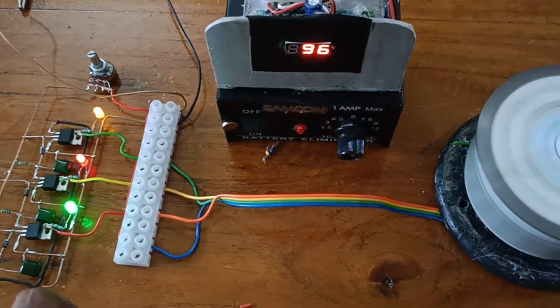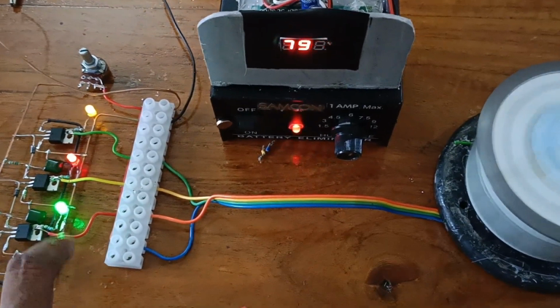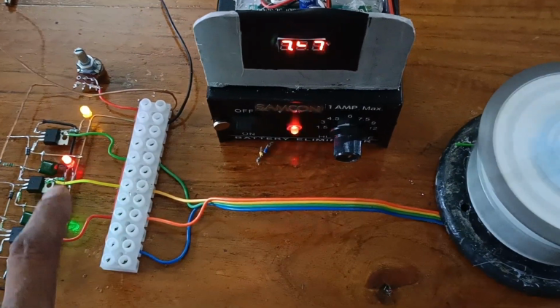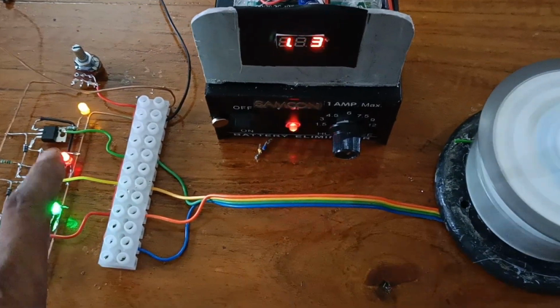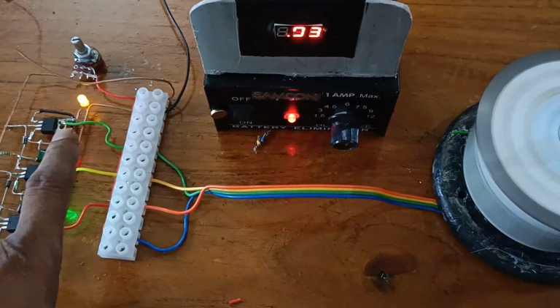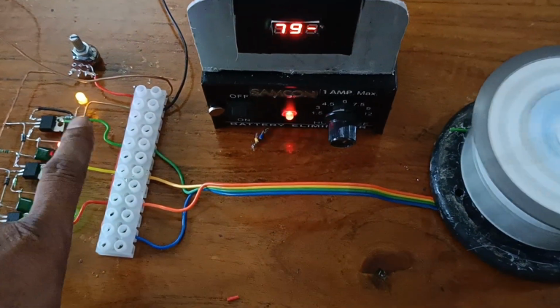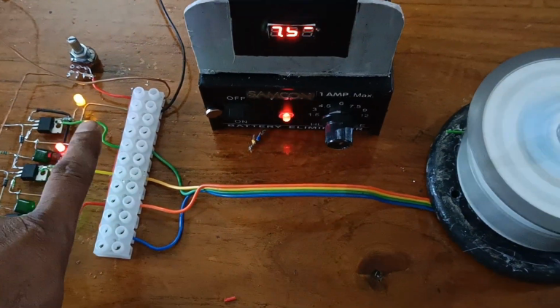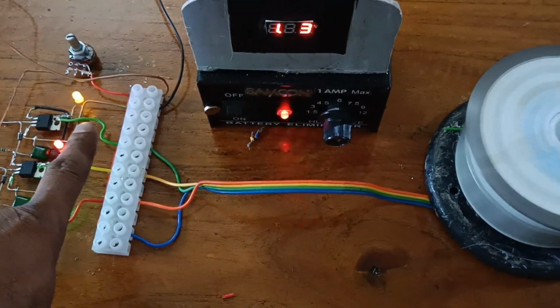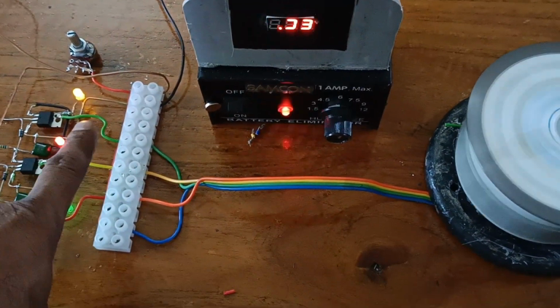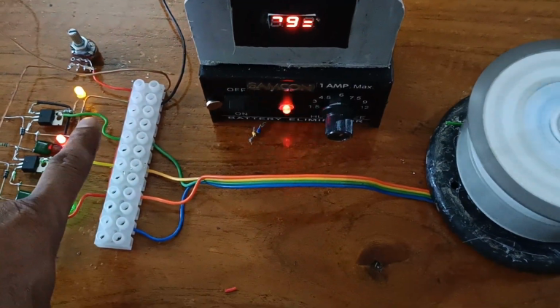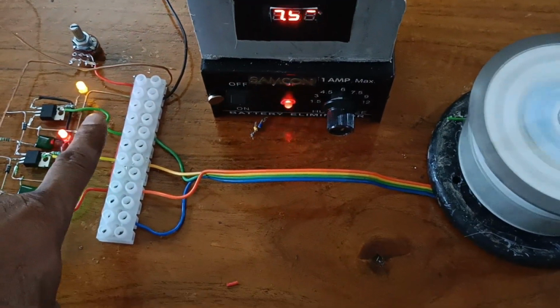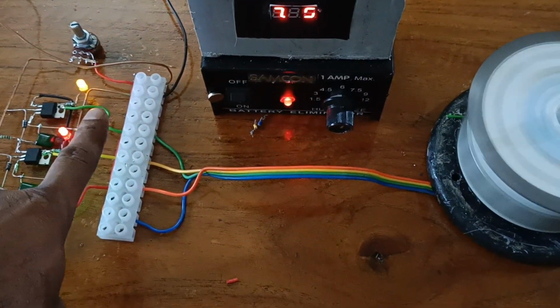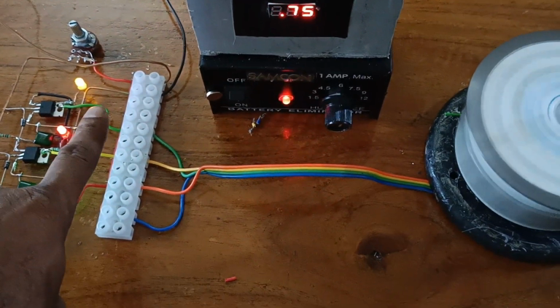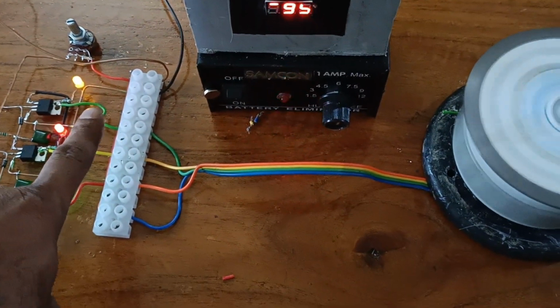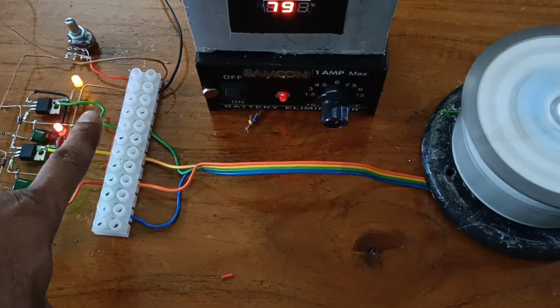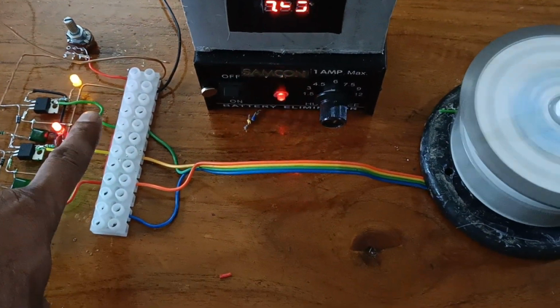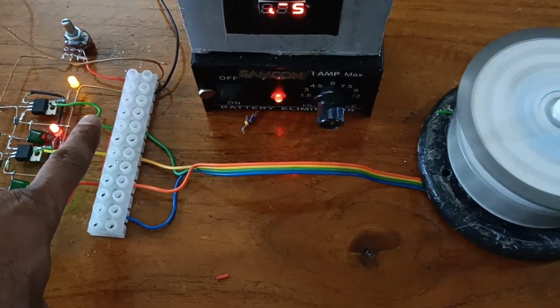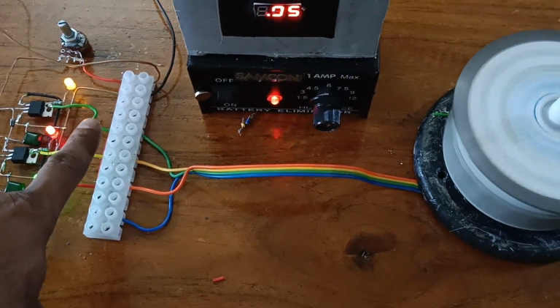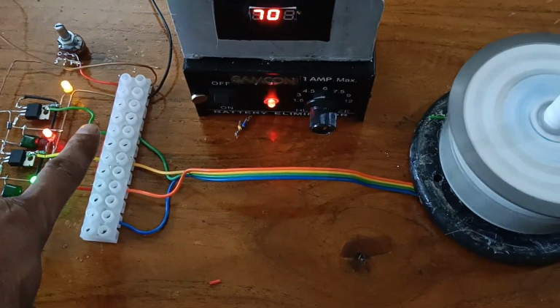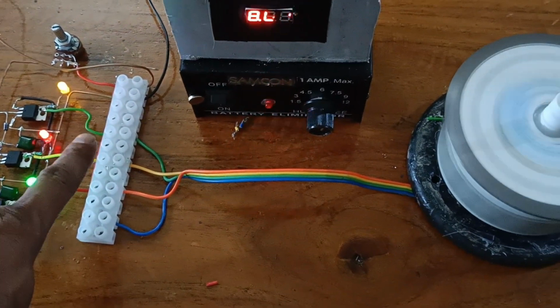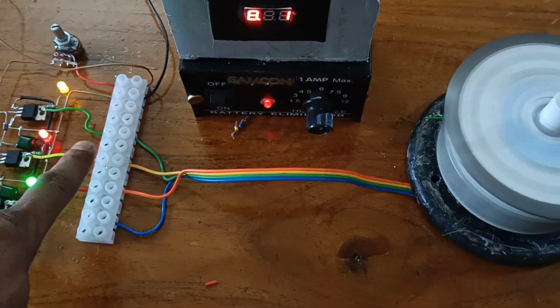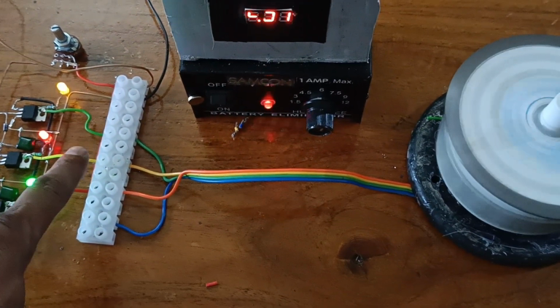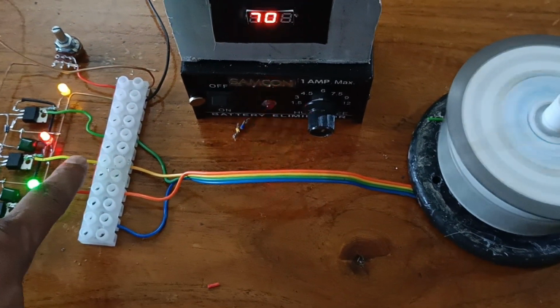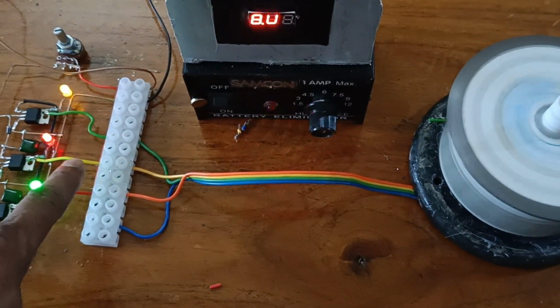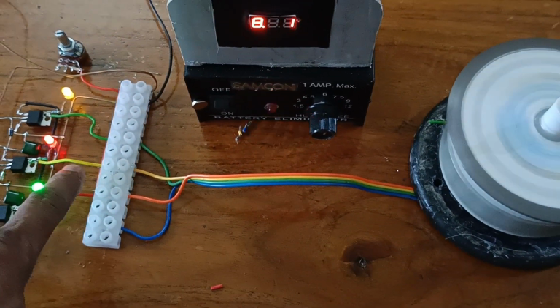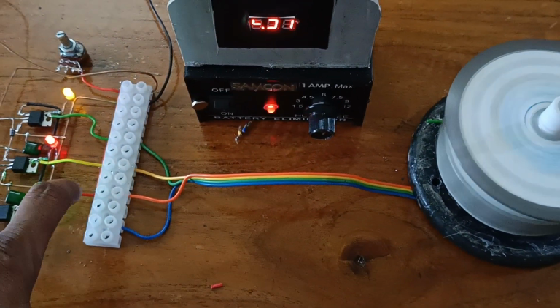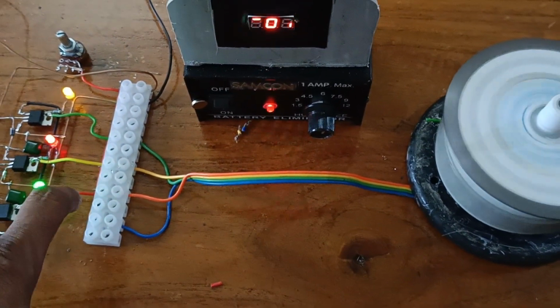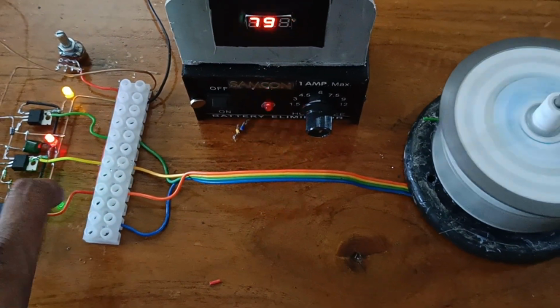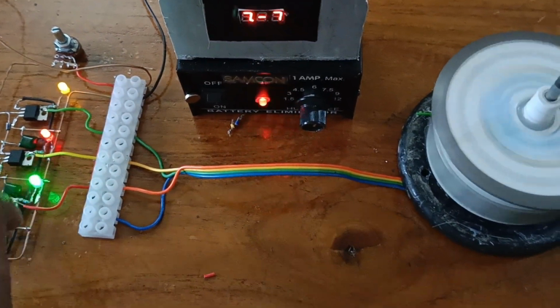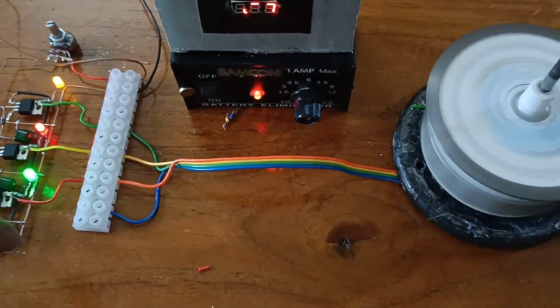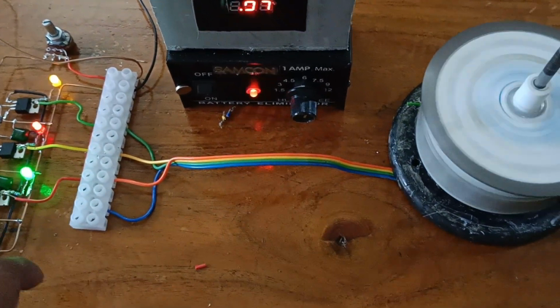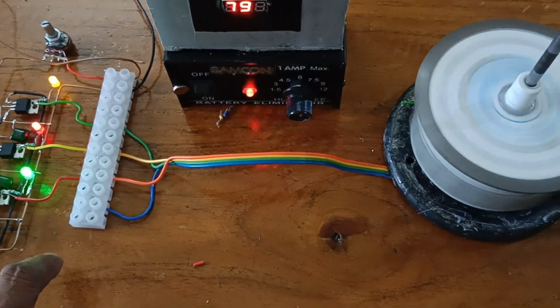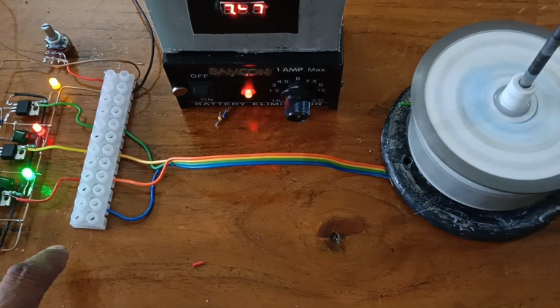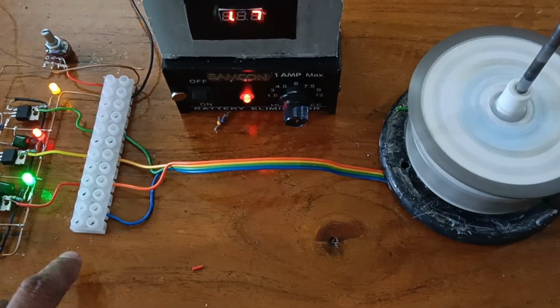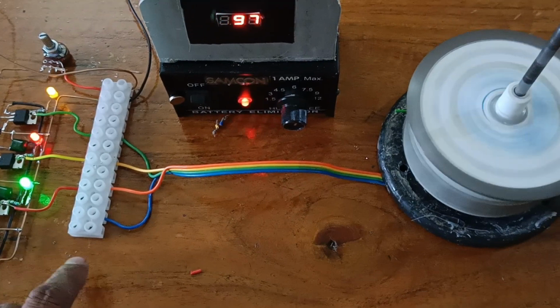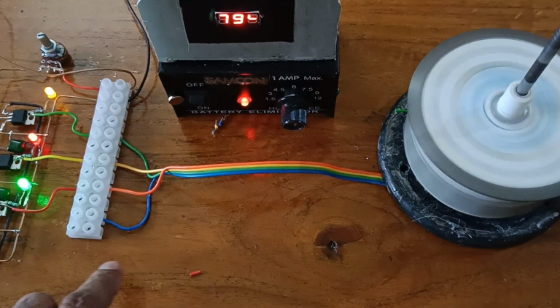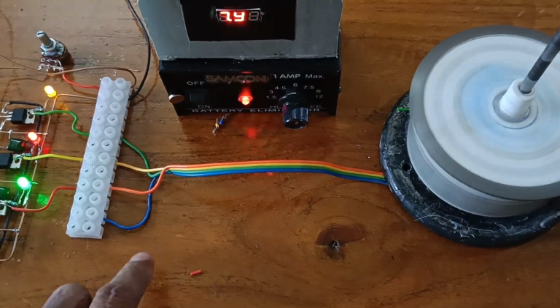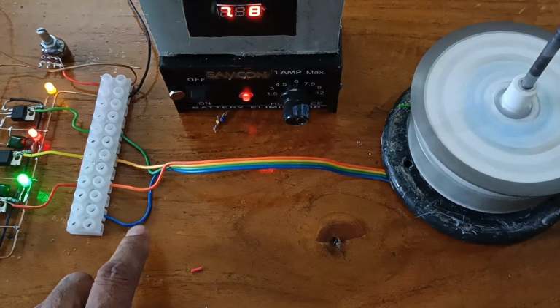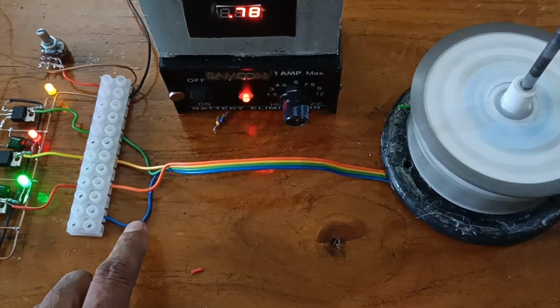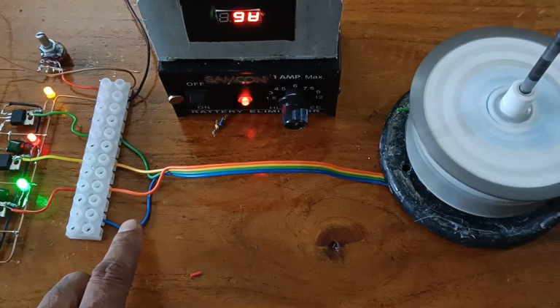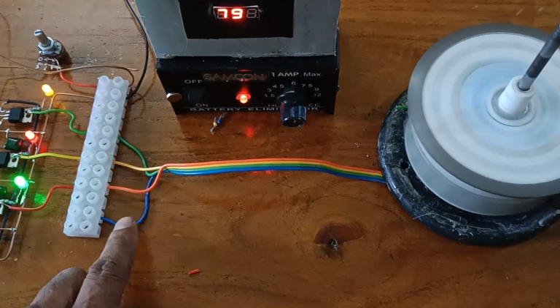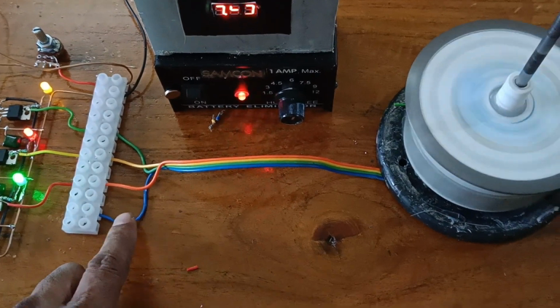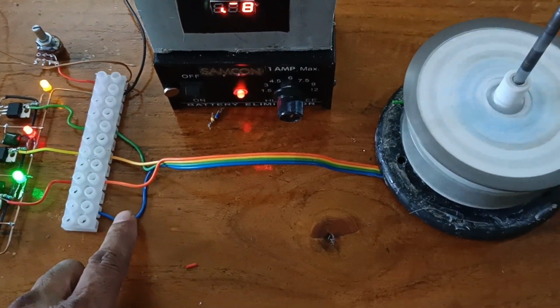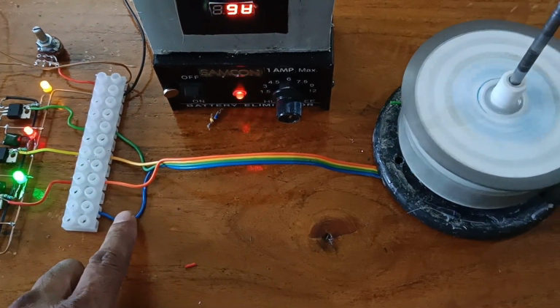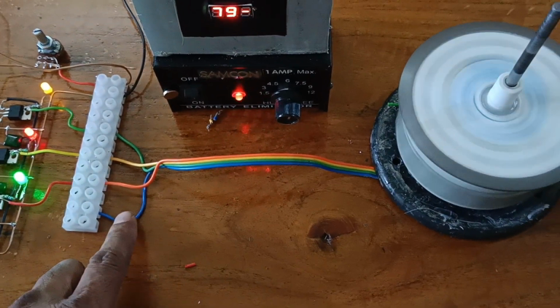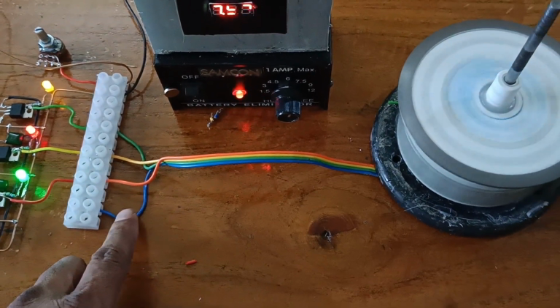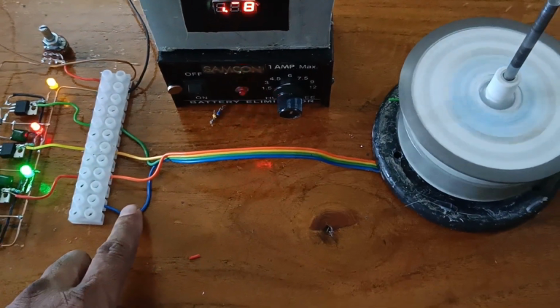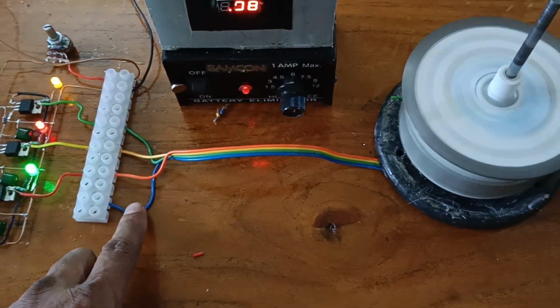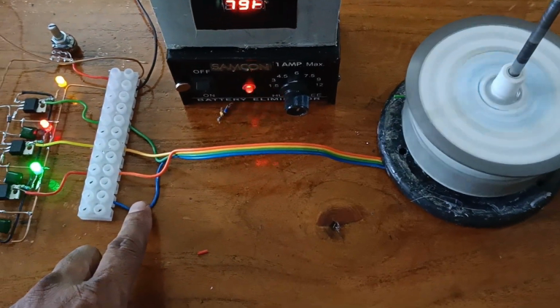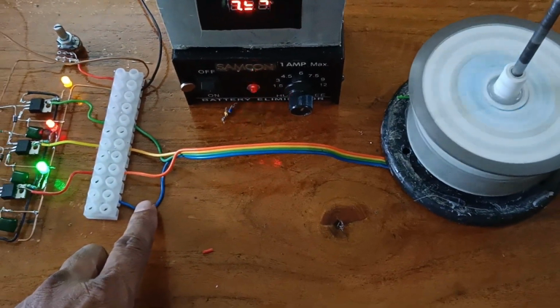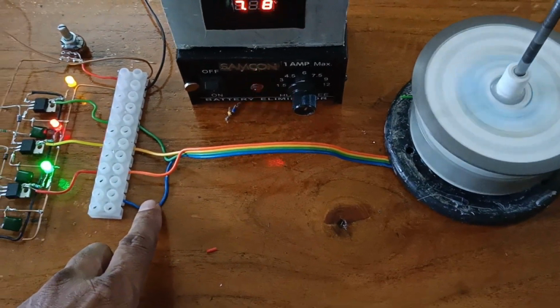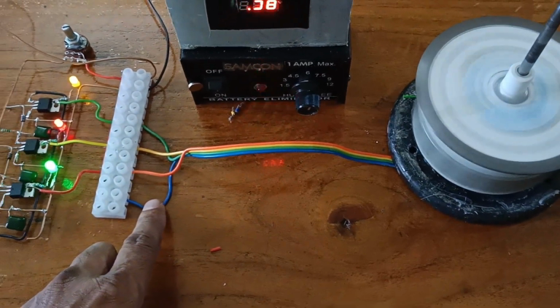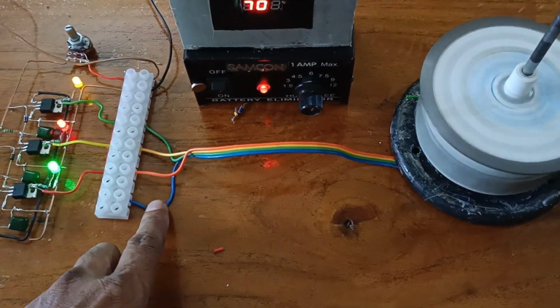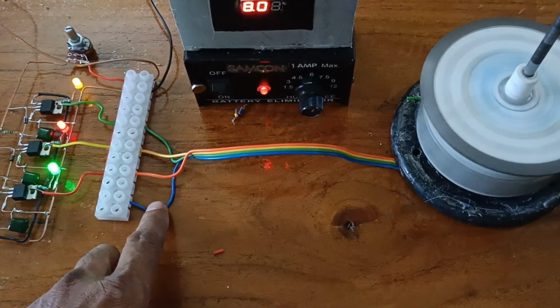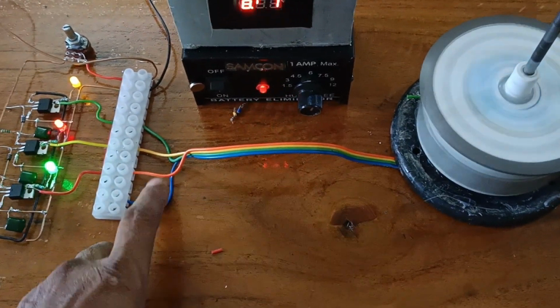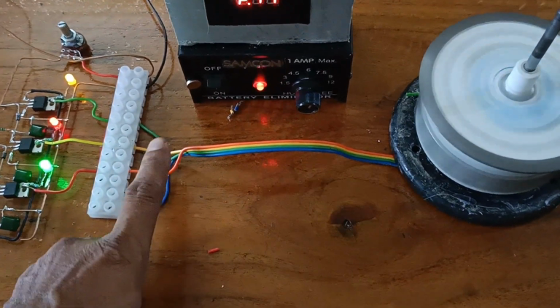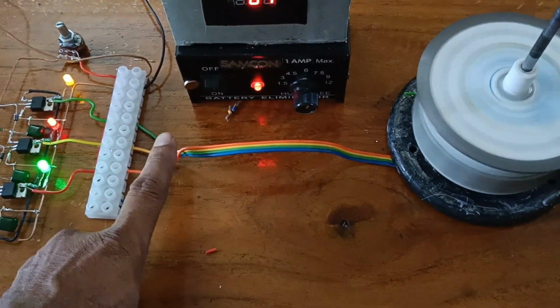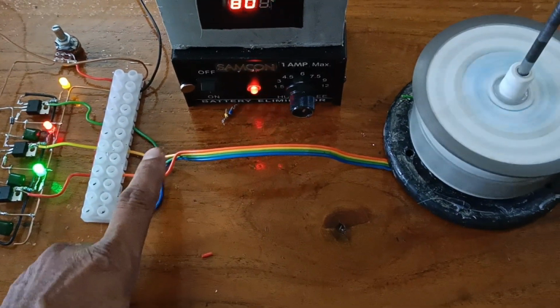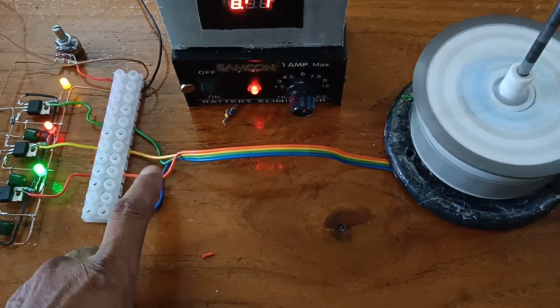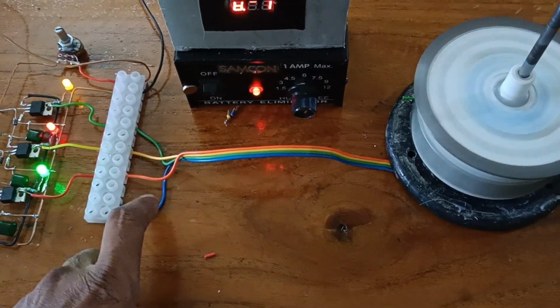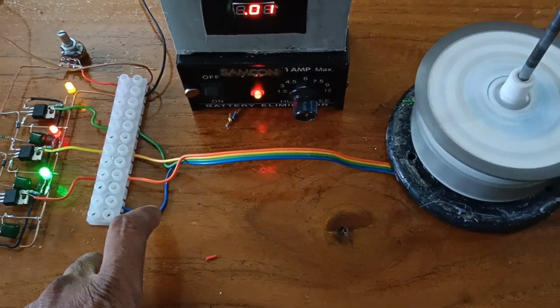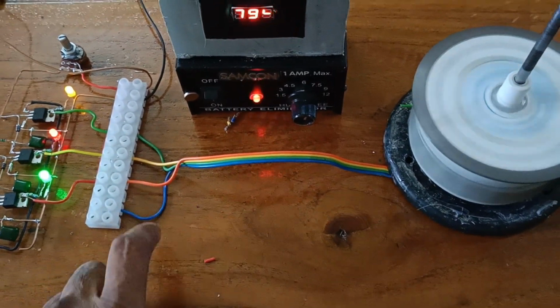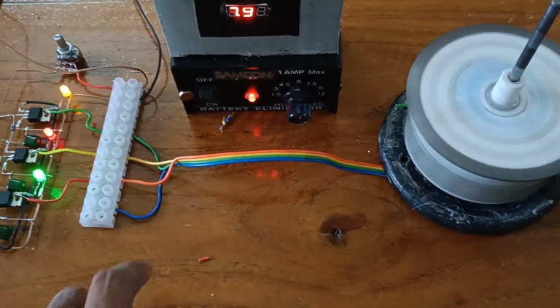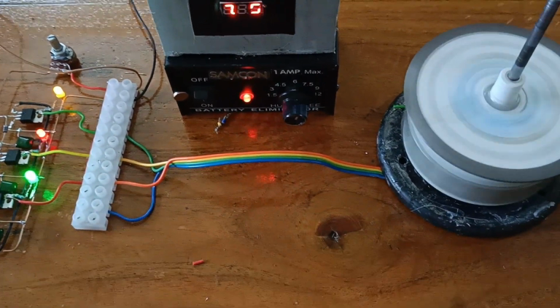This is Hall wire B, this is the common wire, and this is the four-wire connection.